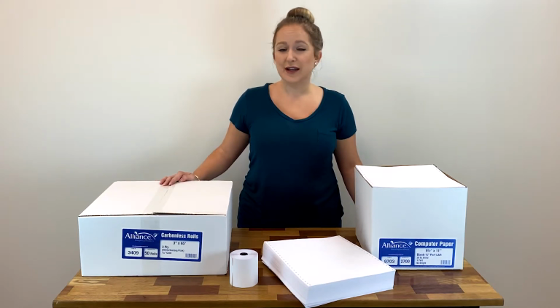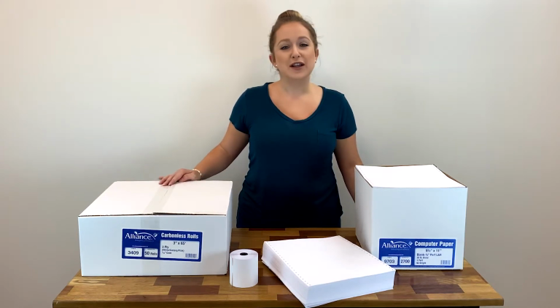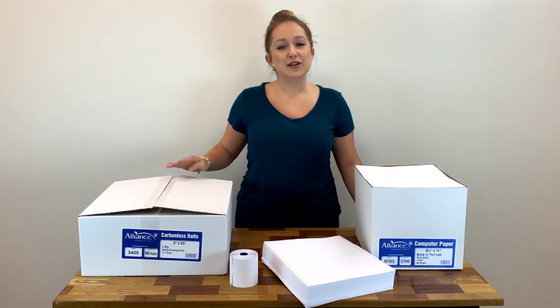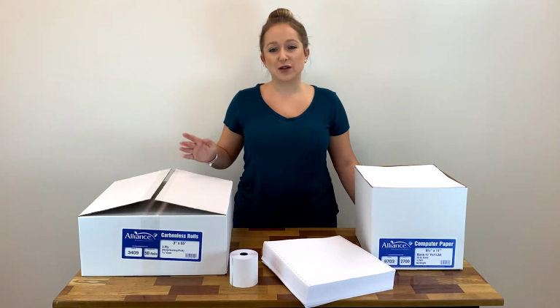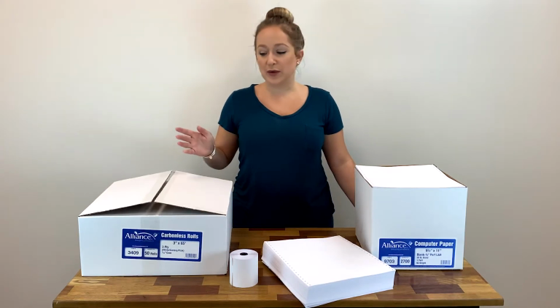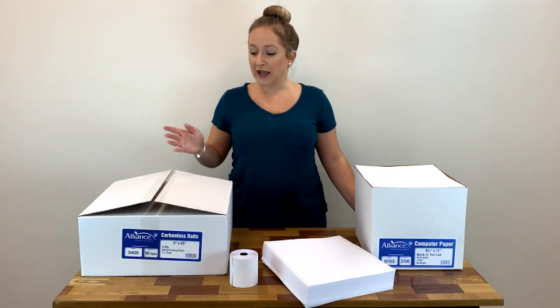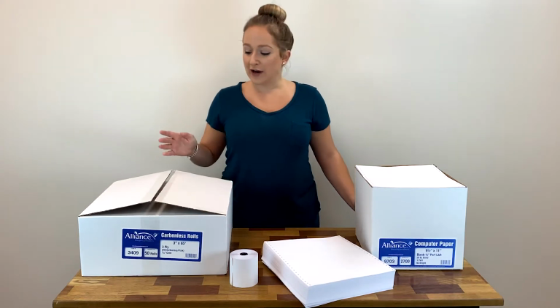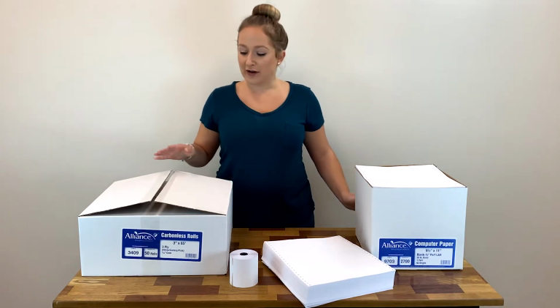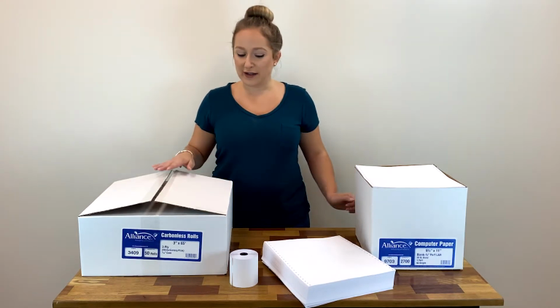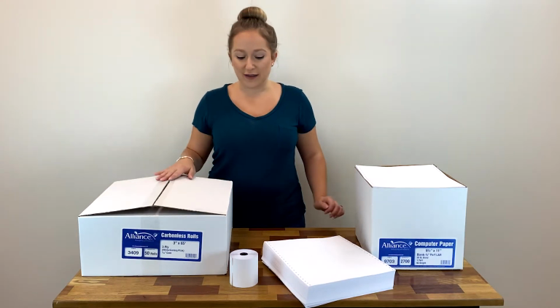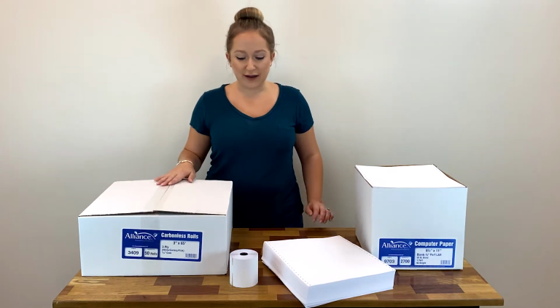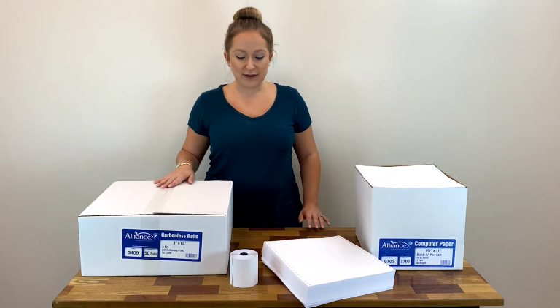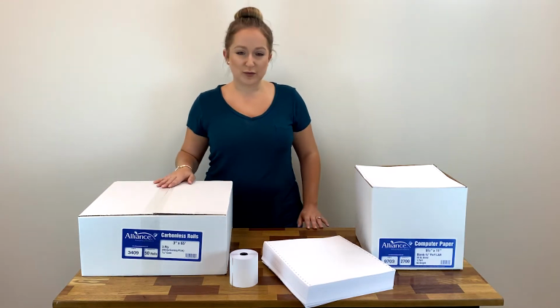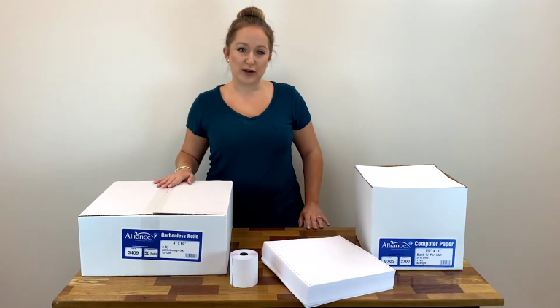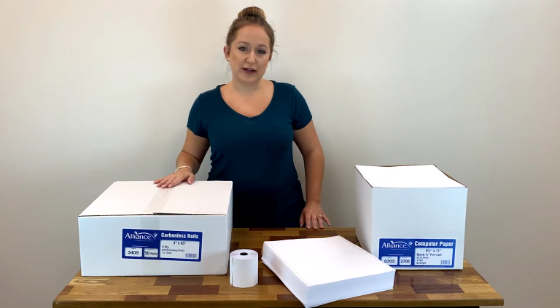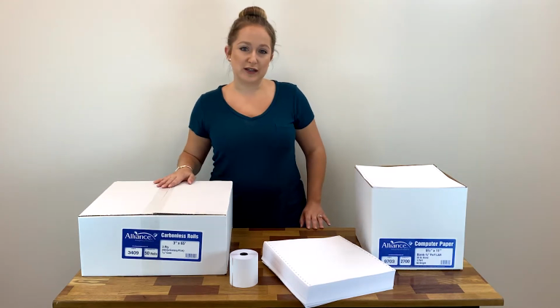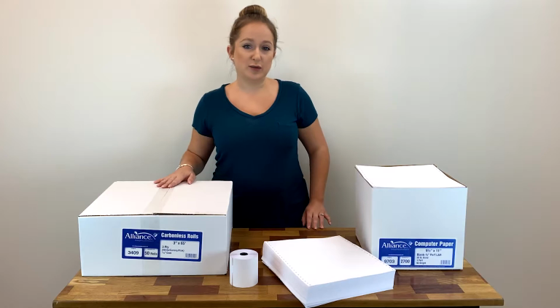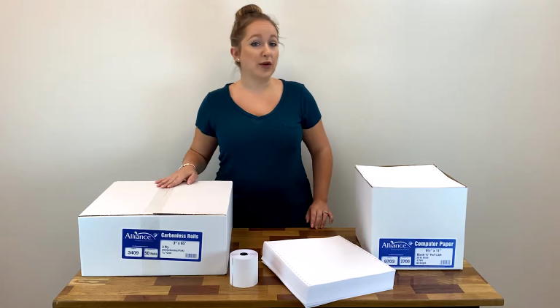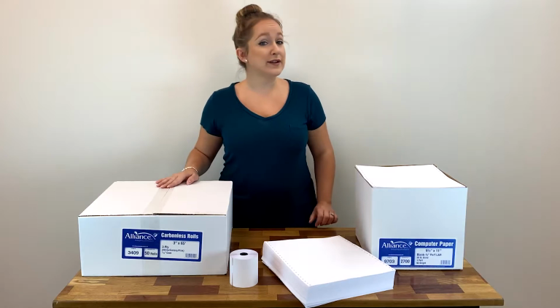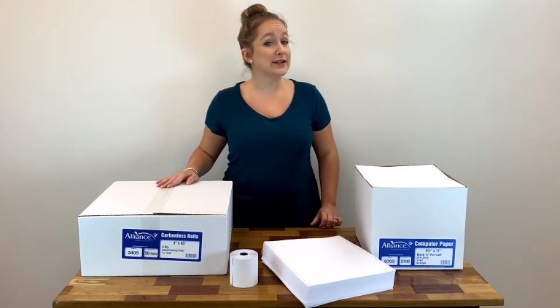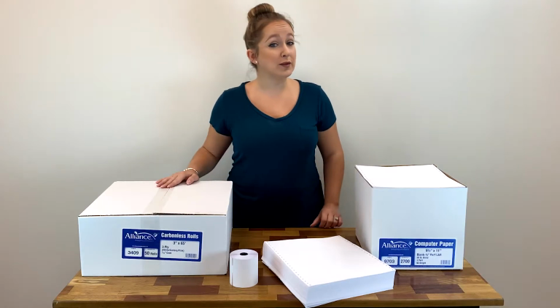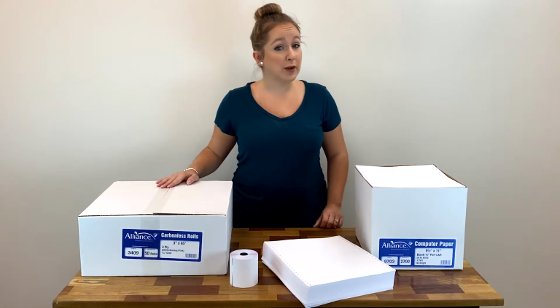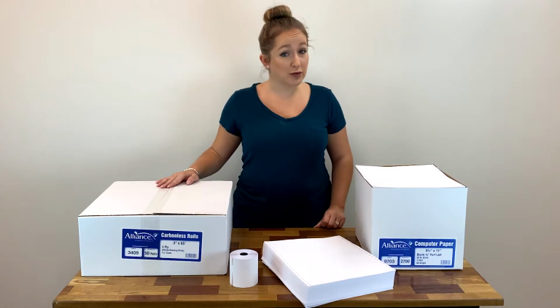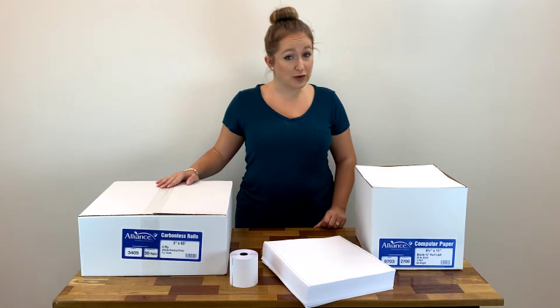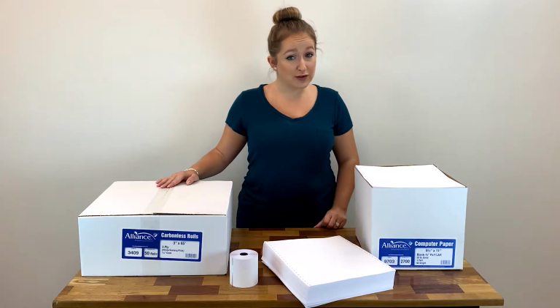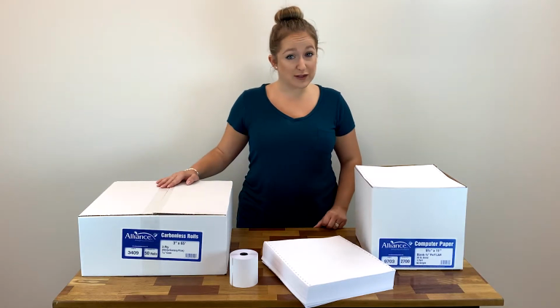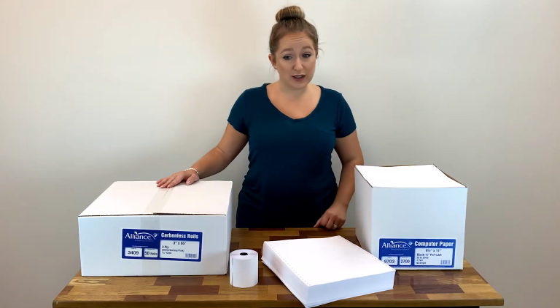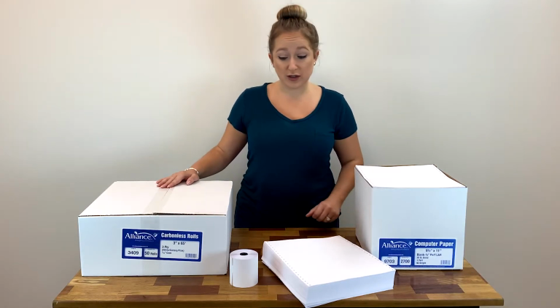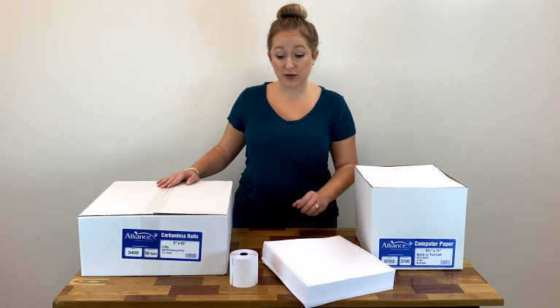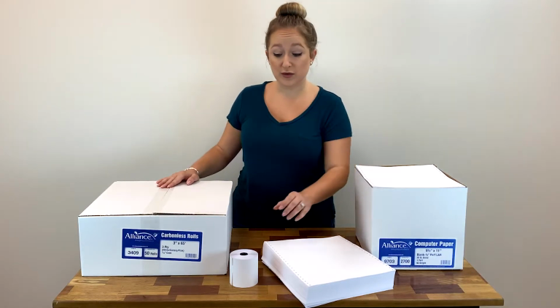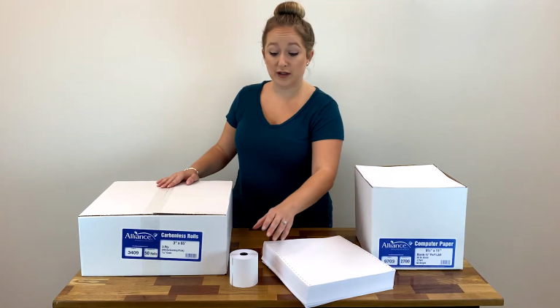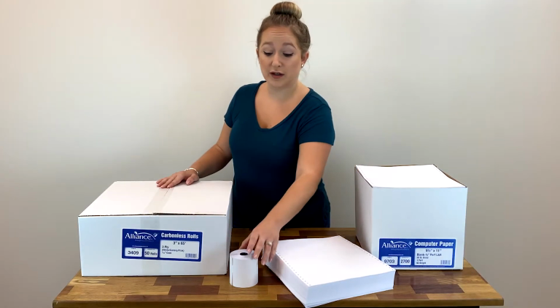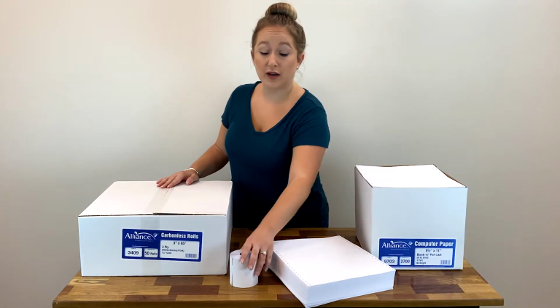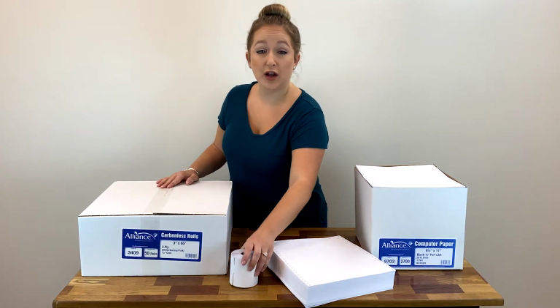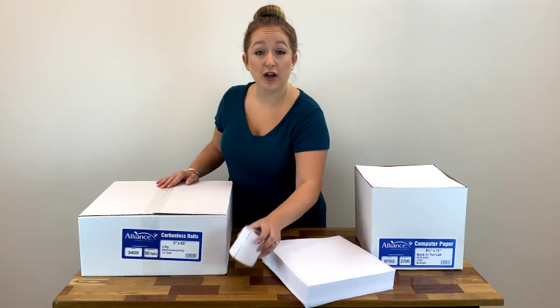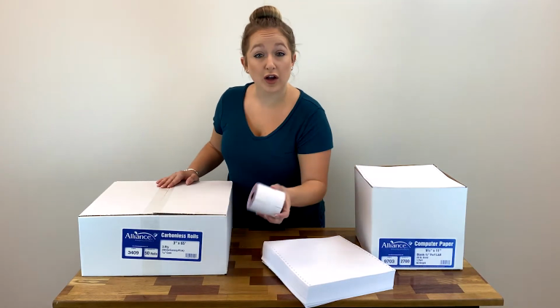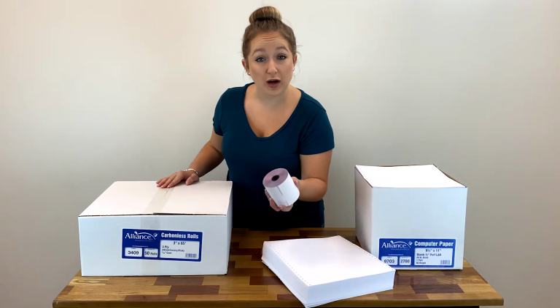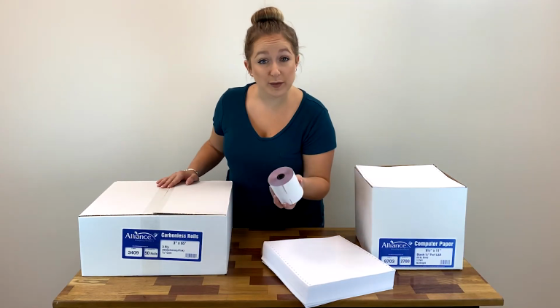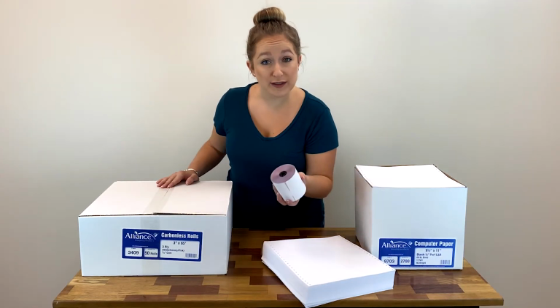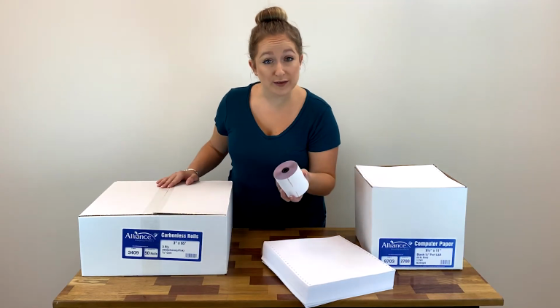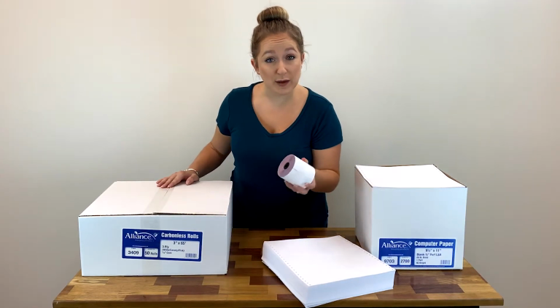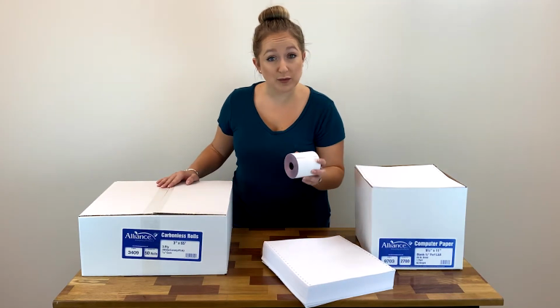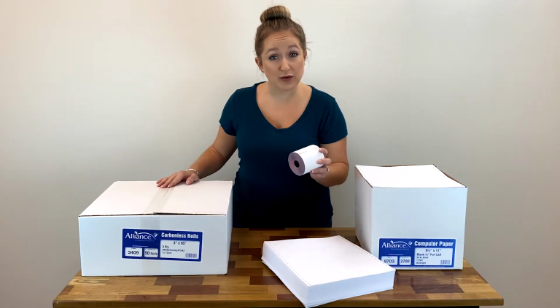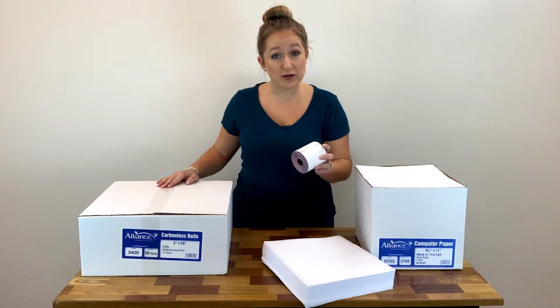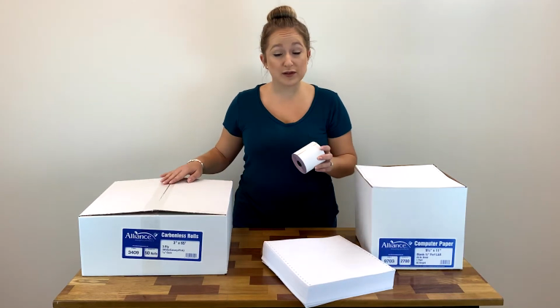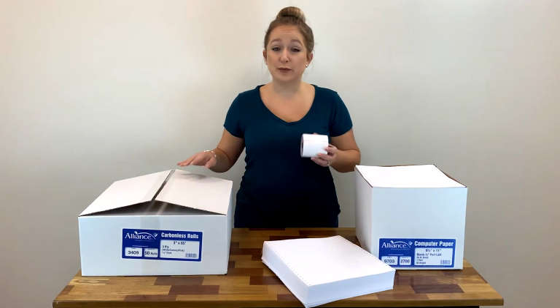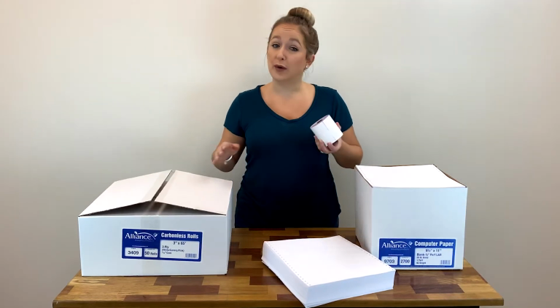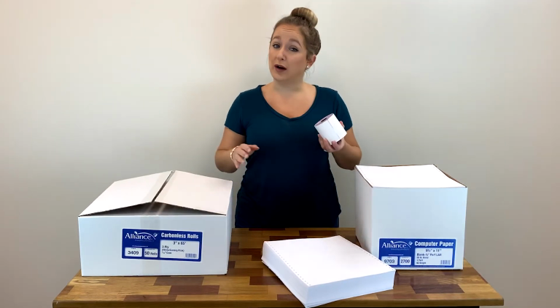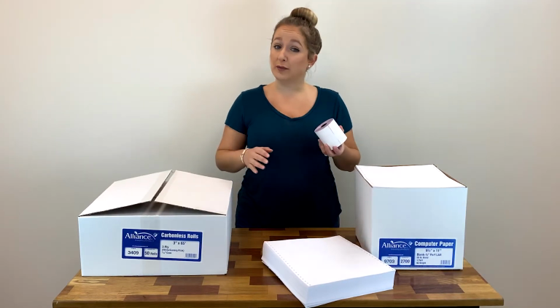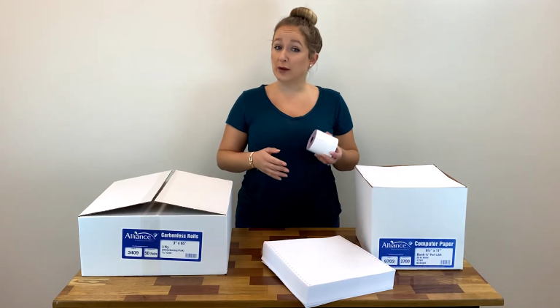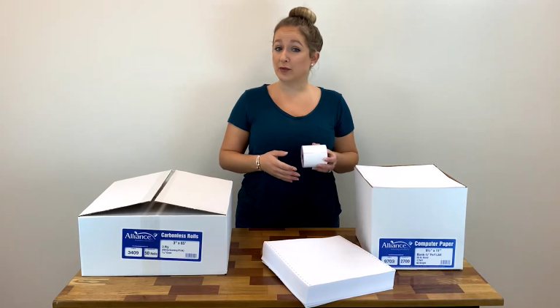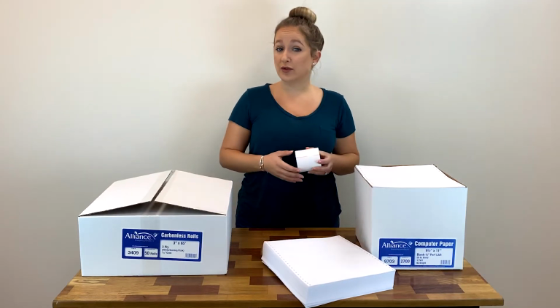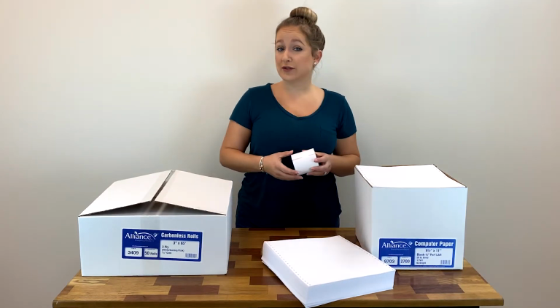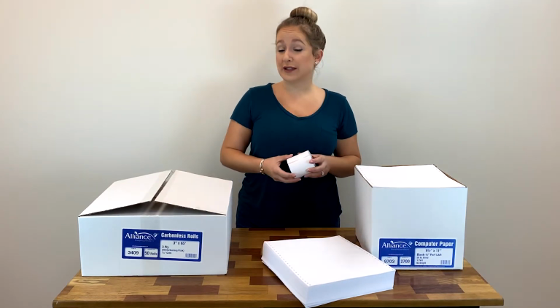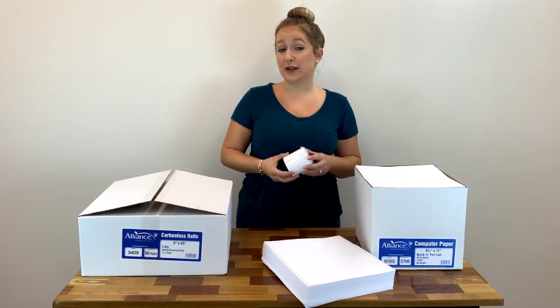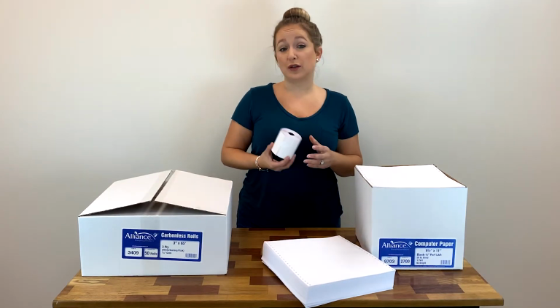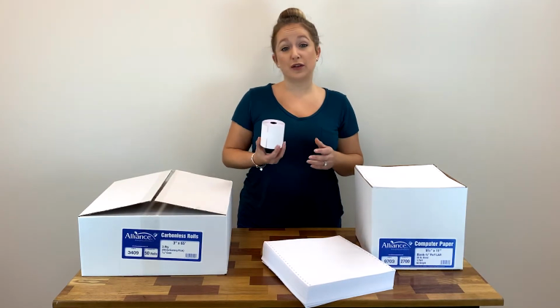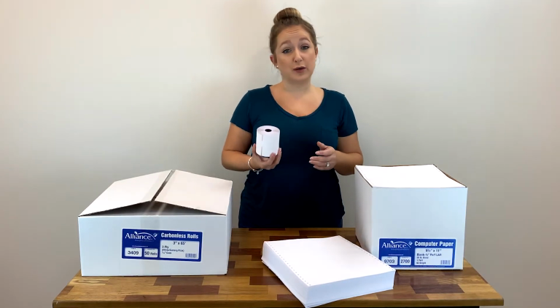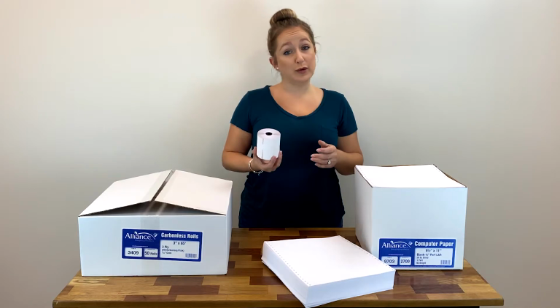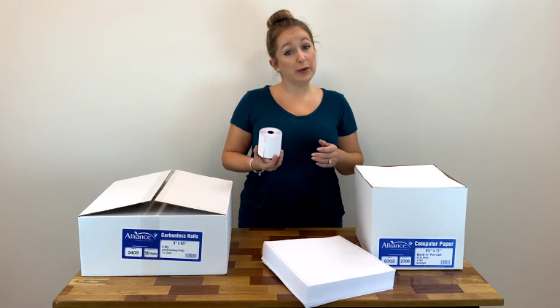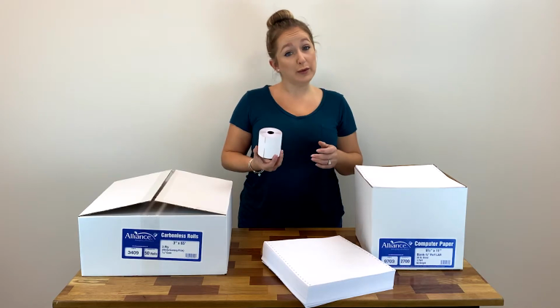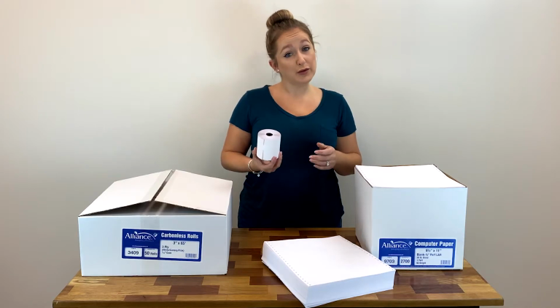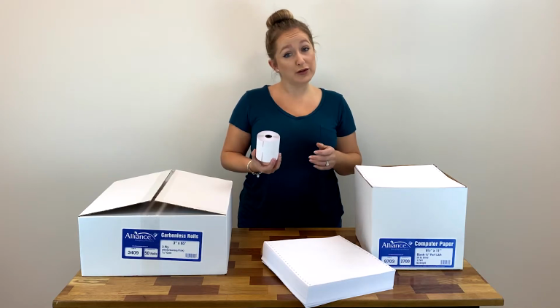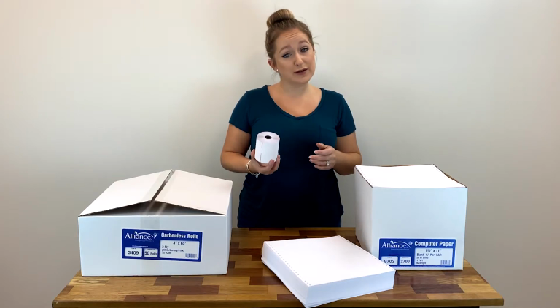We carry Alliance brand point-of-sale paper rolls, including carbonless paper rolls, bond paper rolls, and thermal paper rolls.